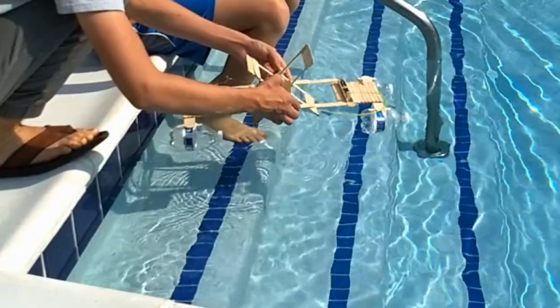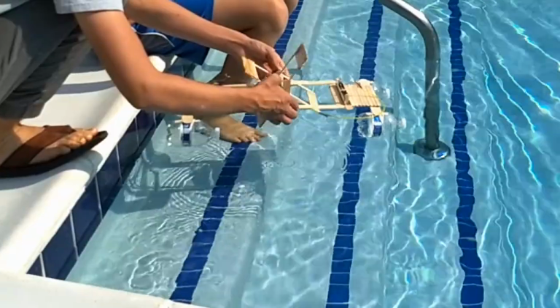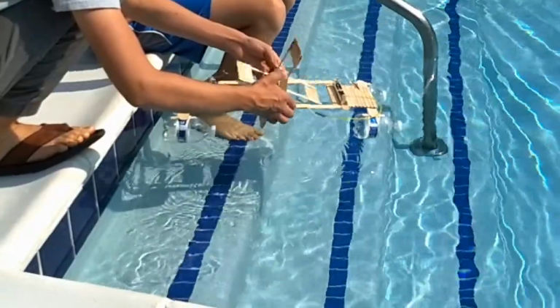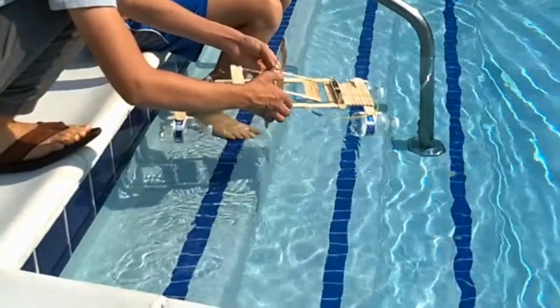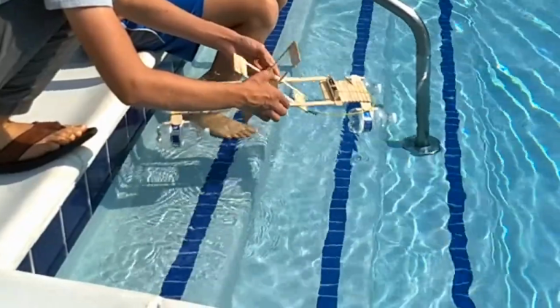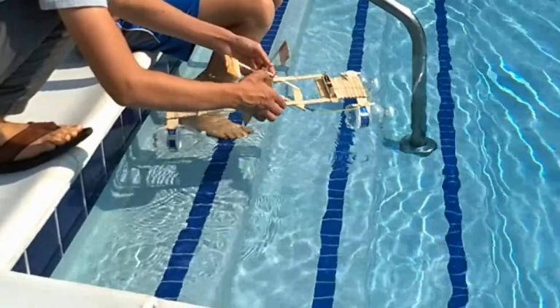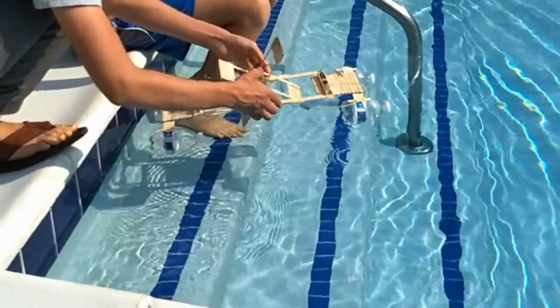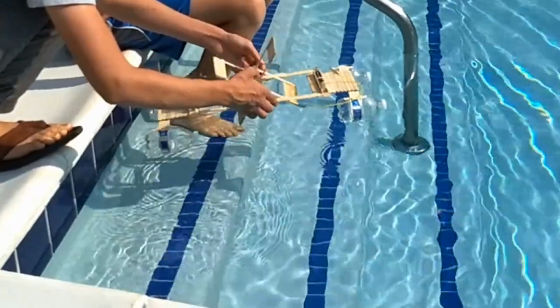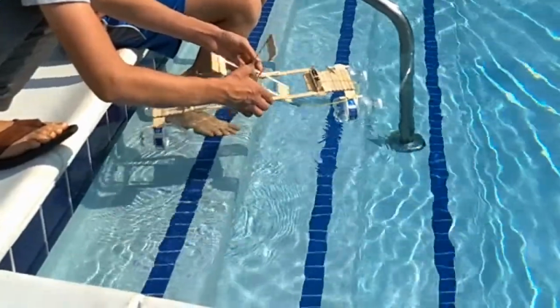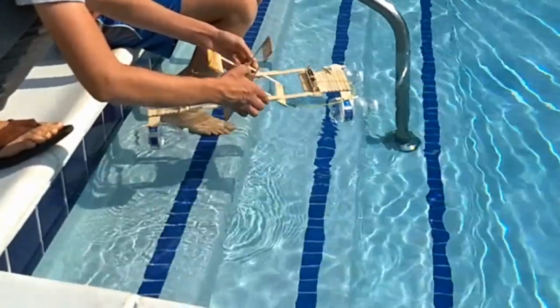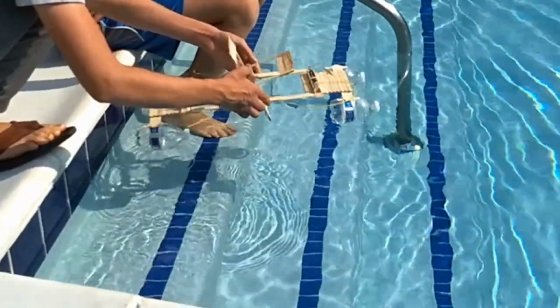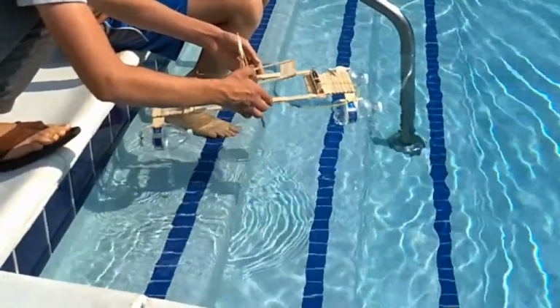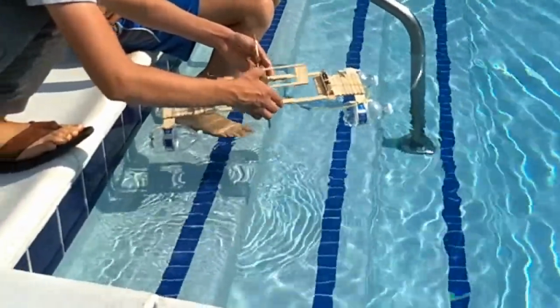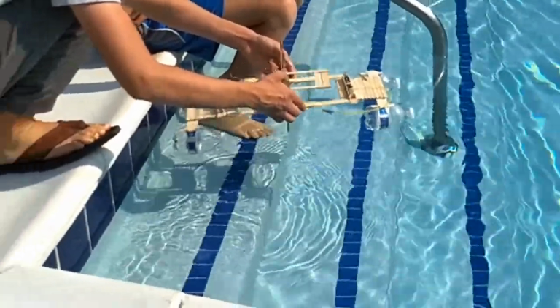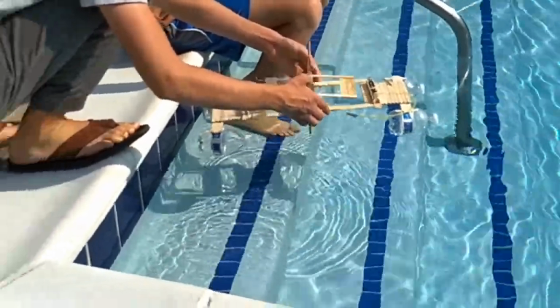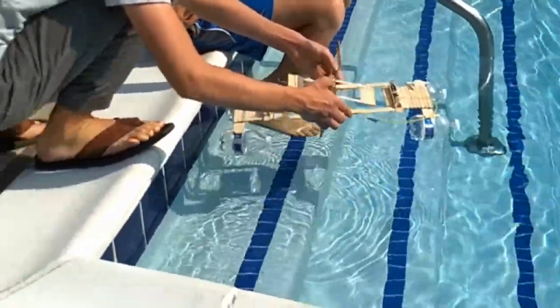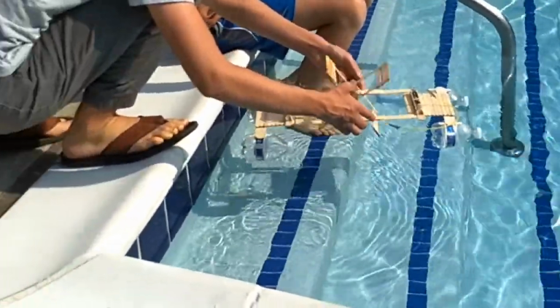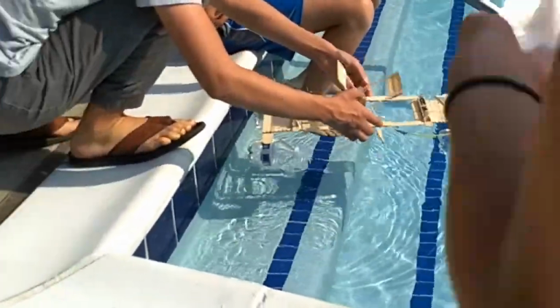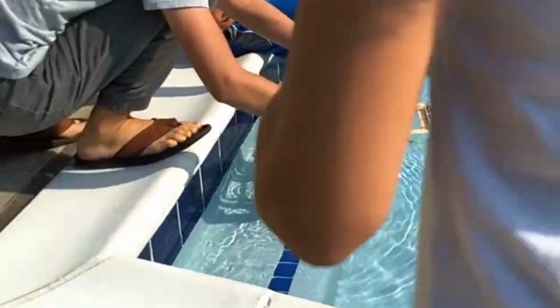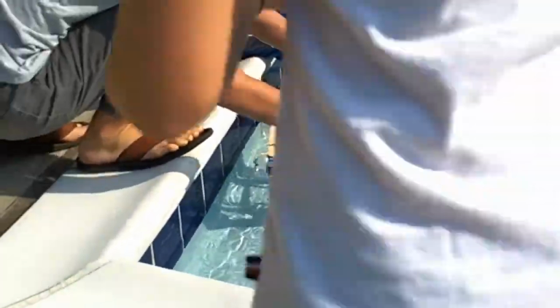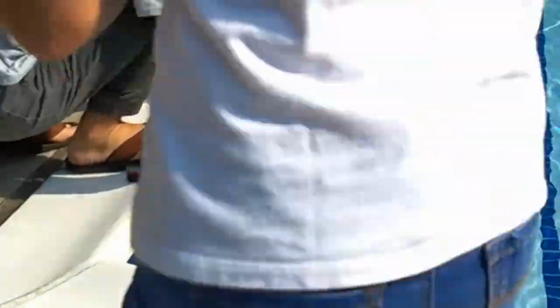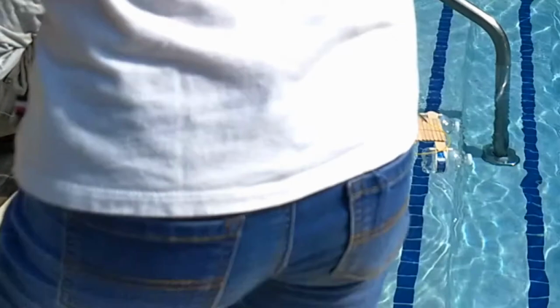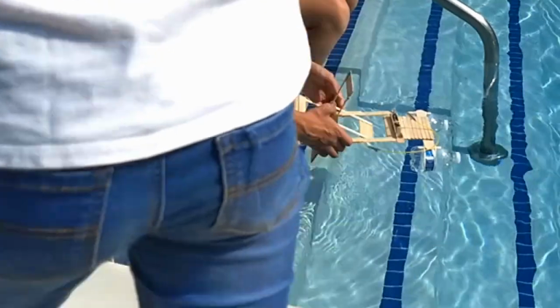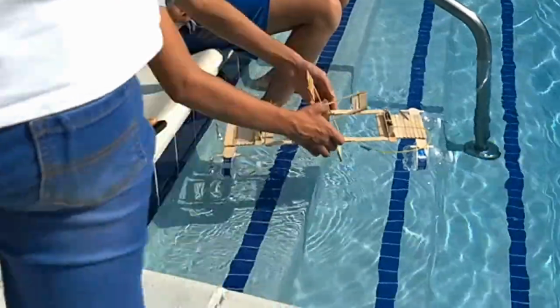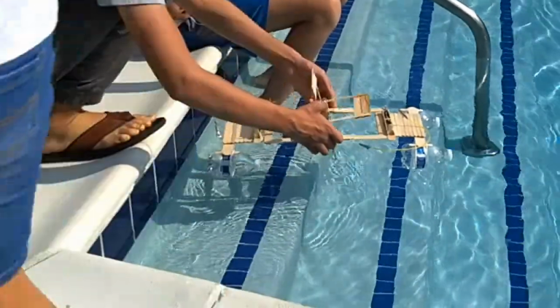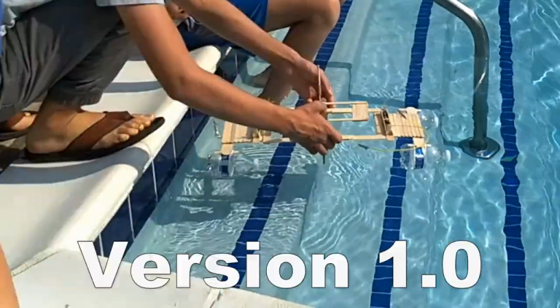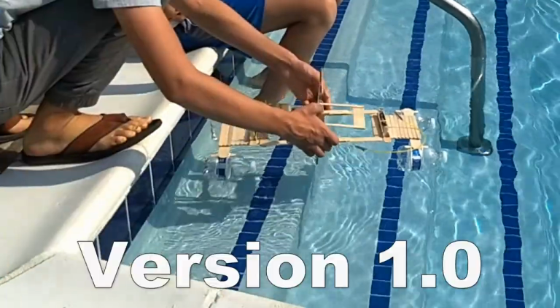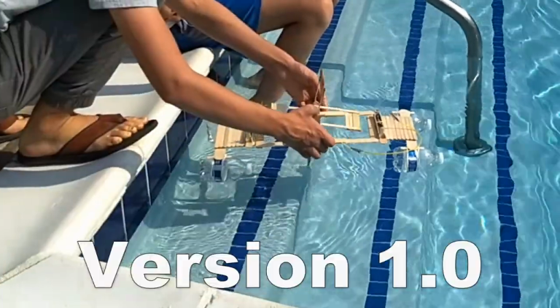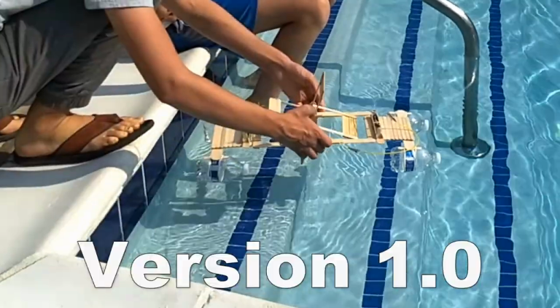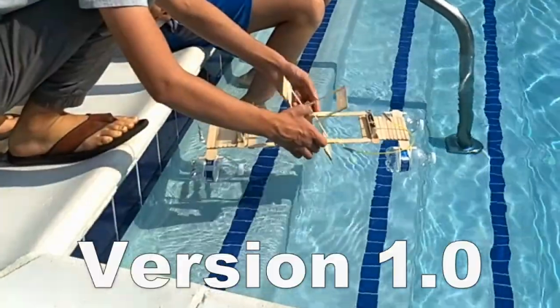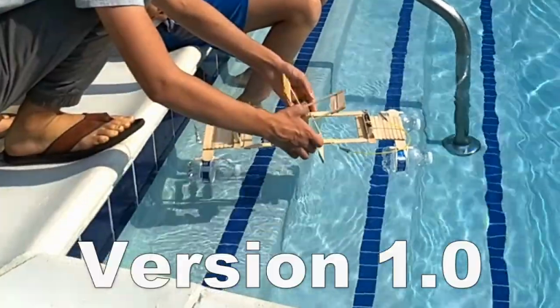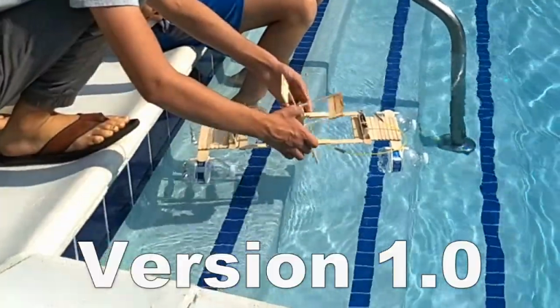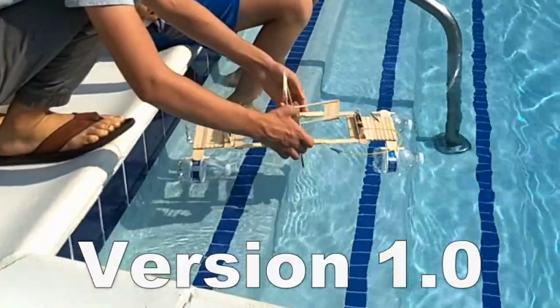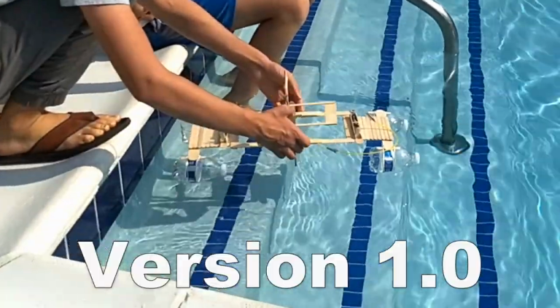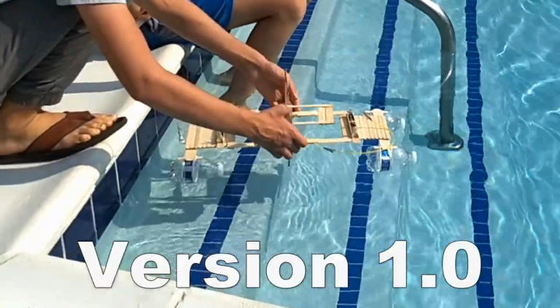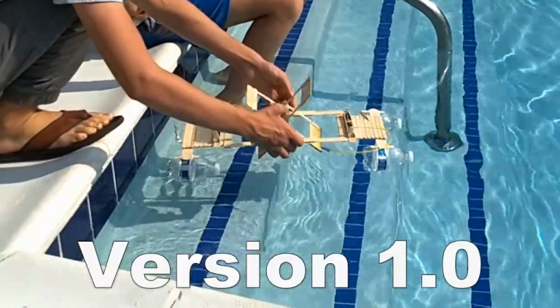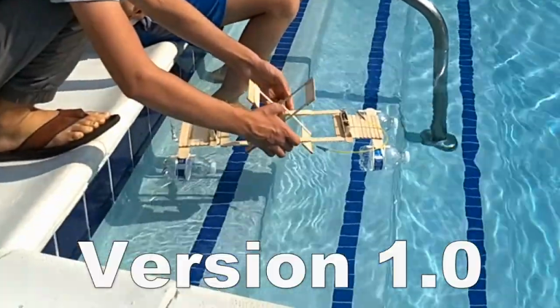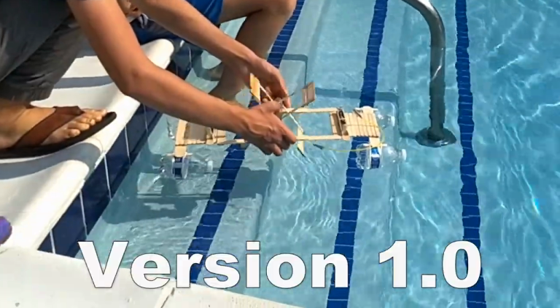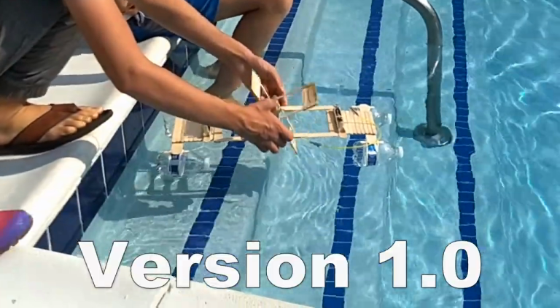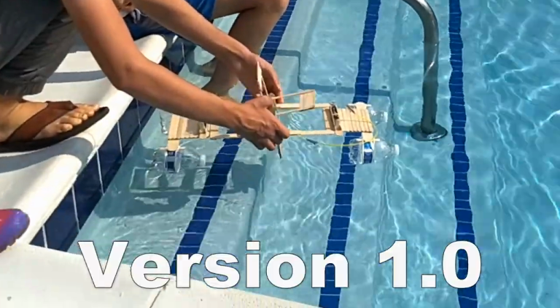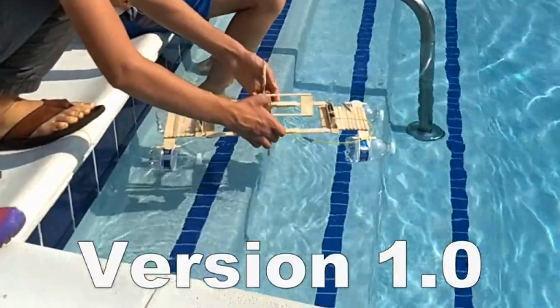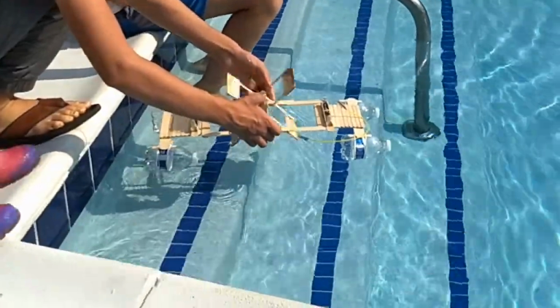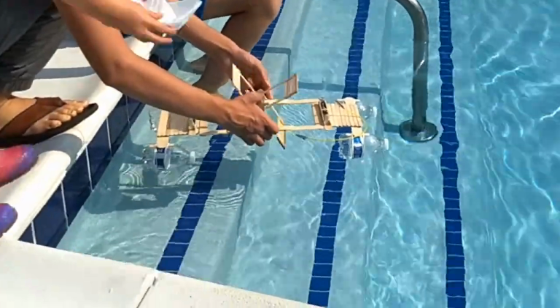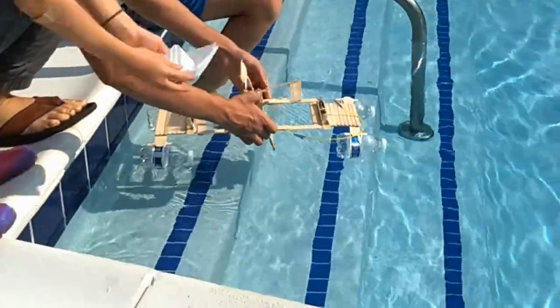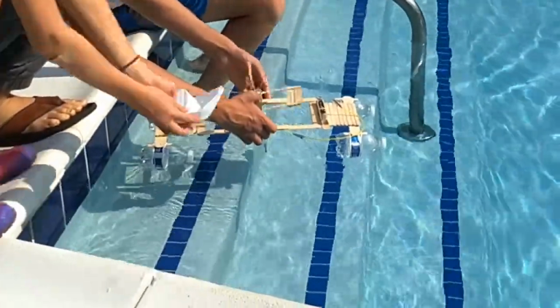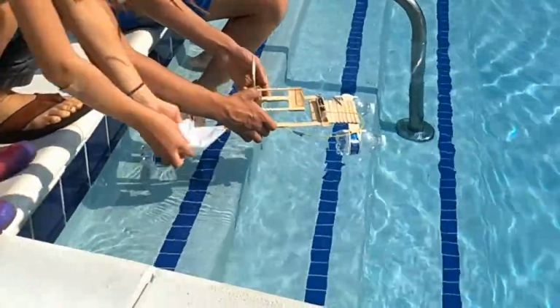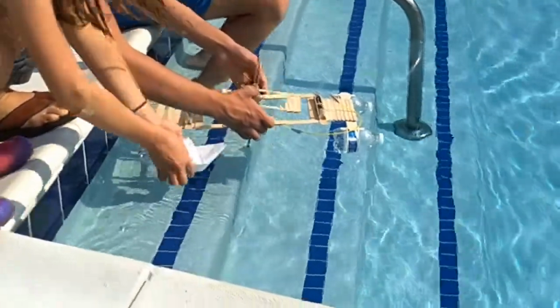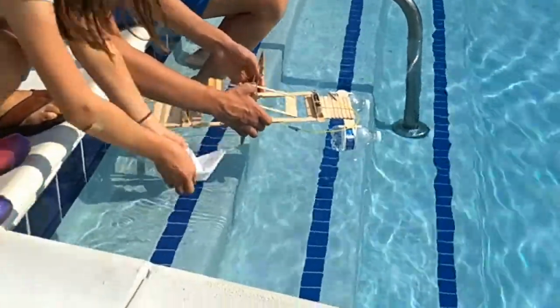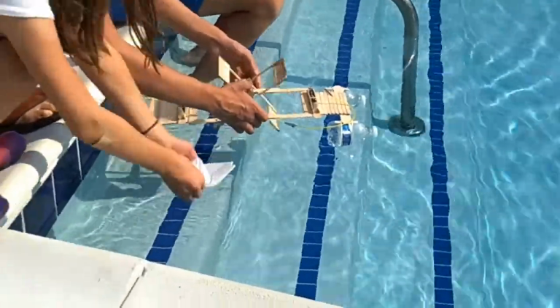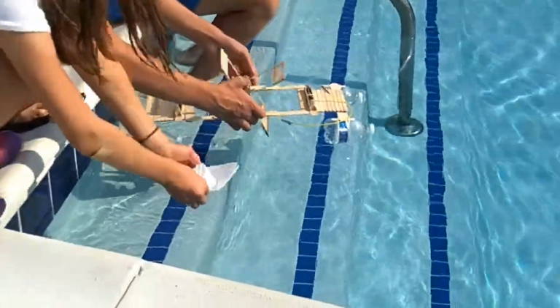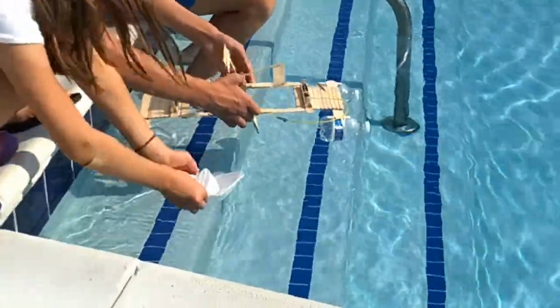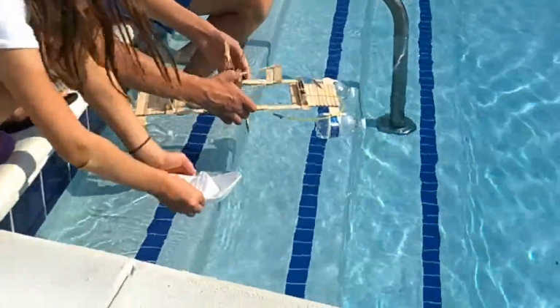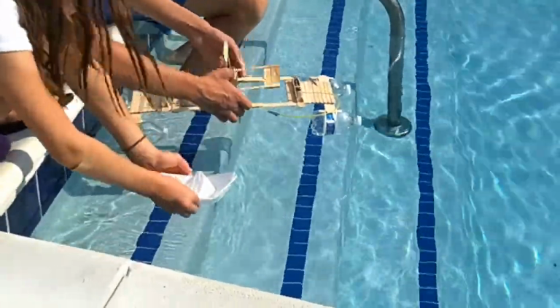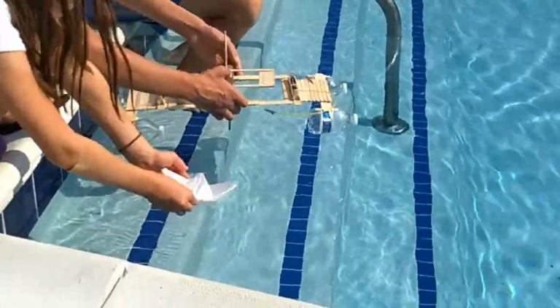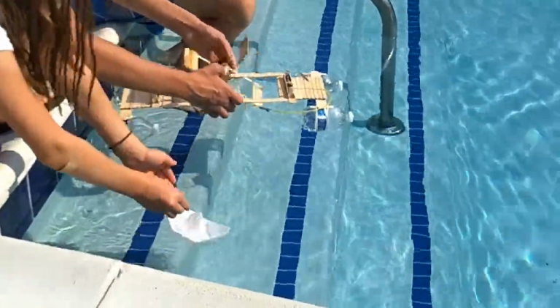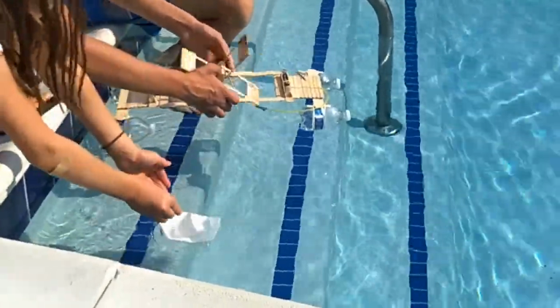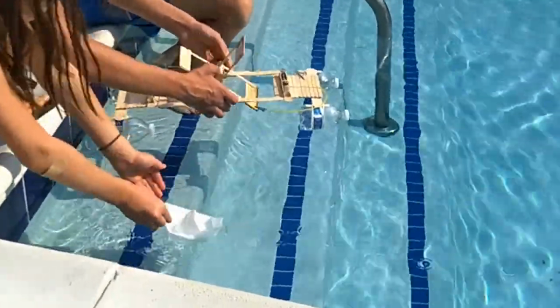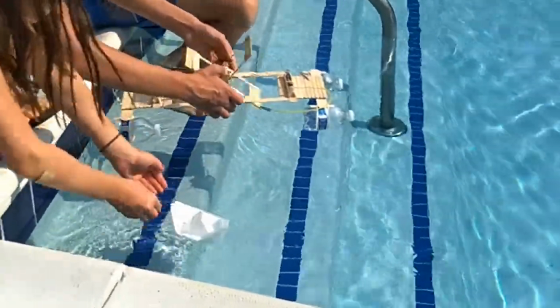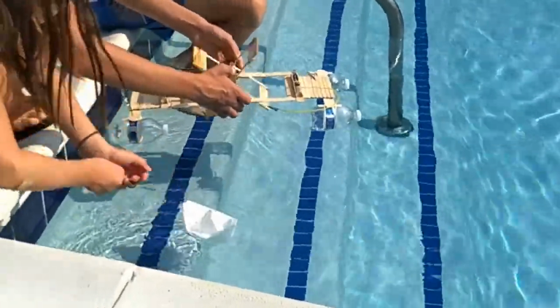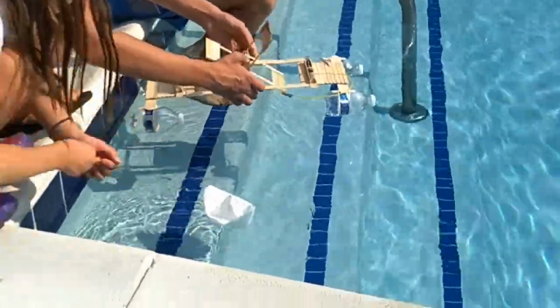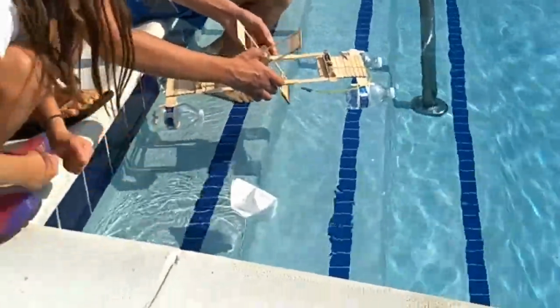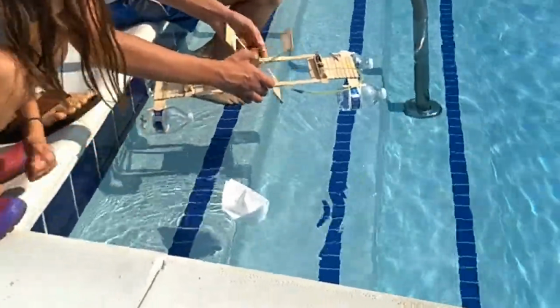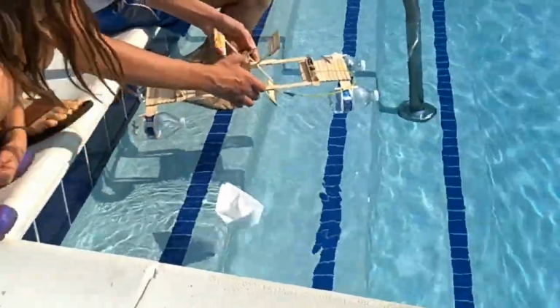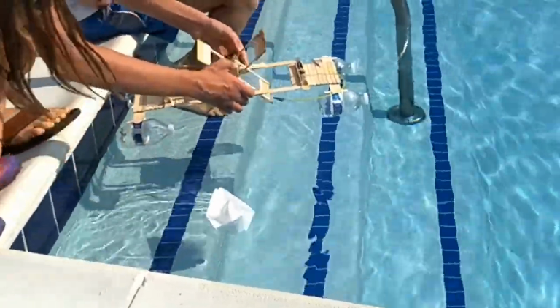And after some strenuous strain, you're ready for testing. I think it's supposed to do this.